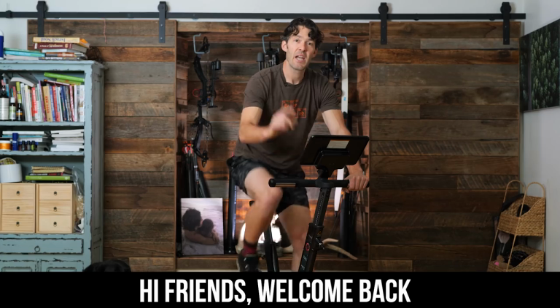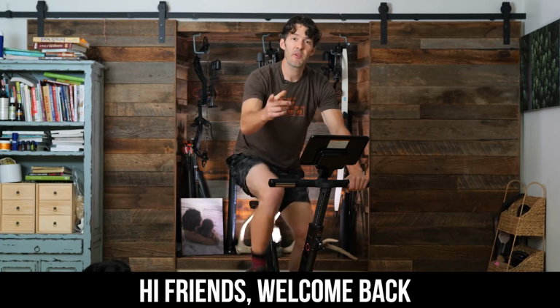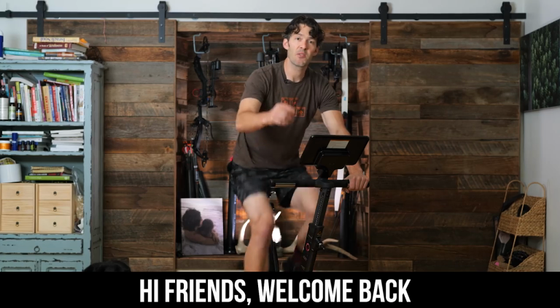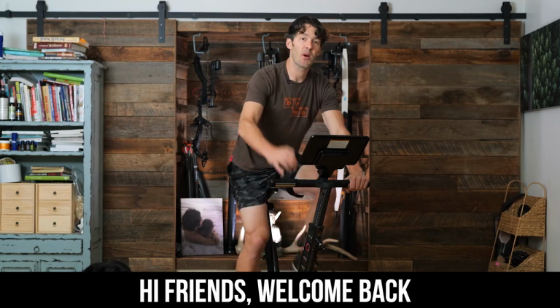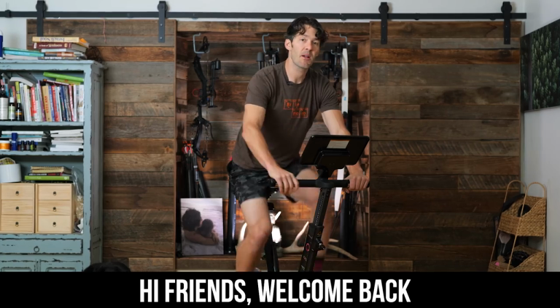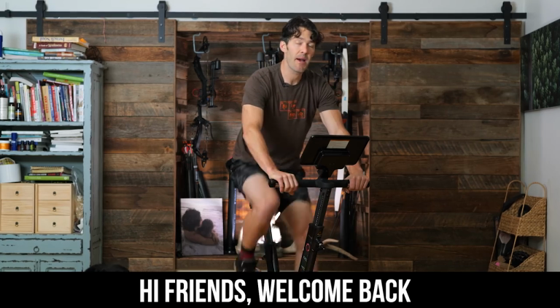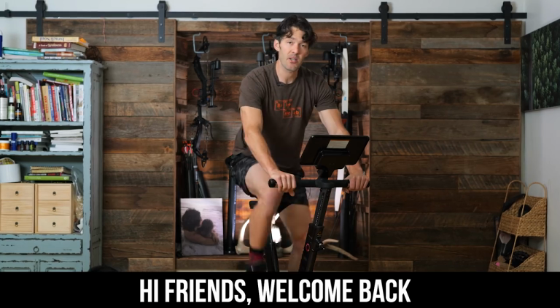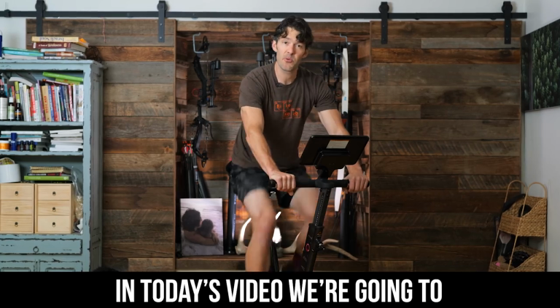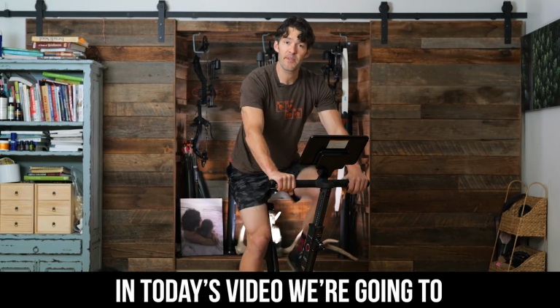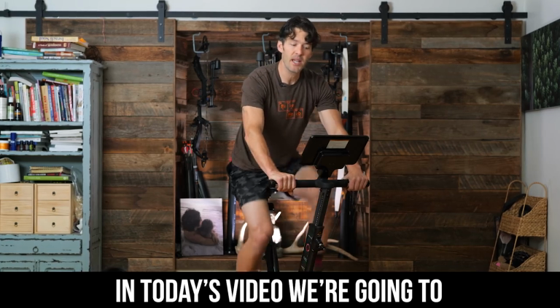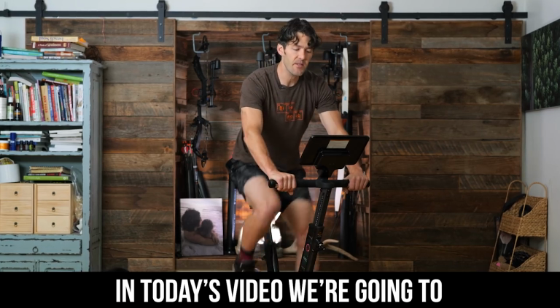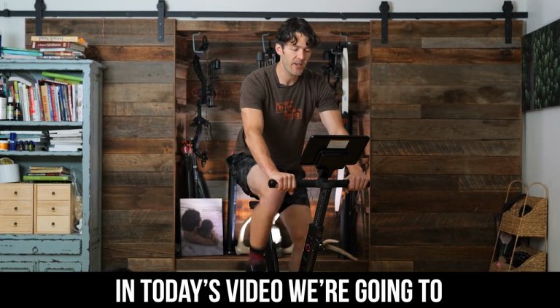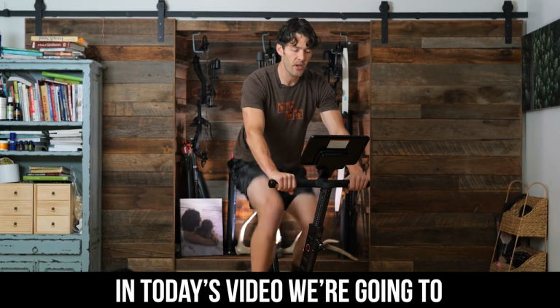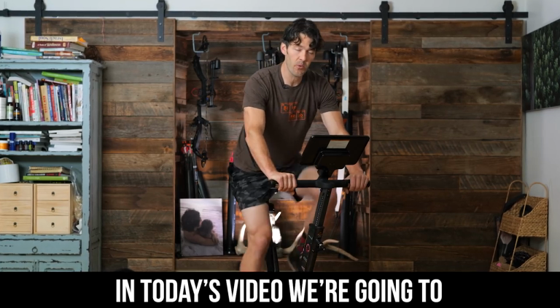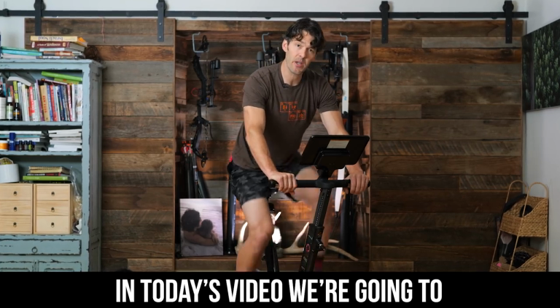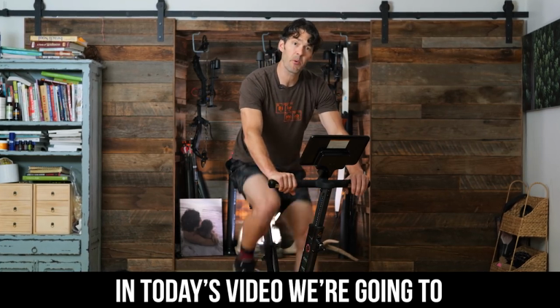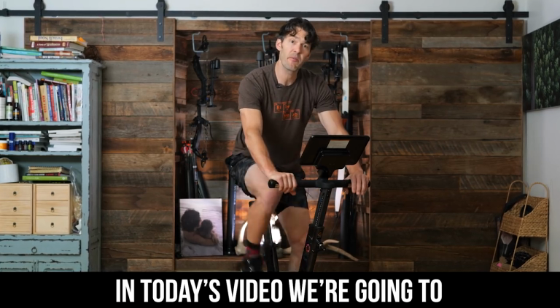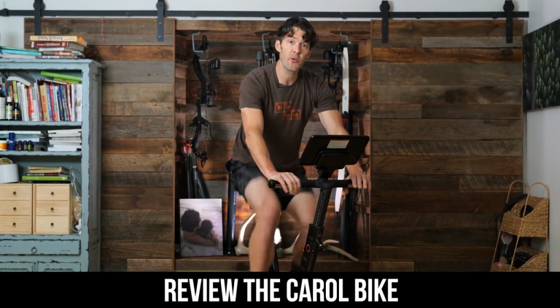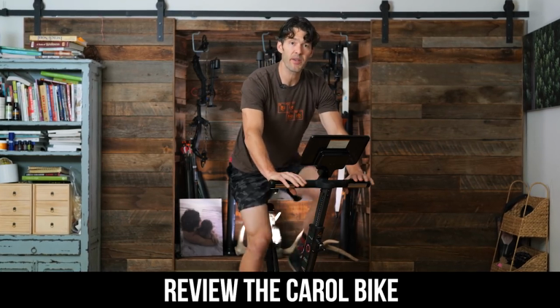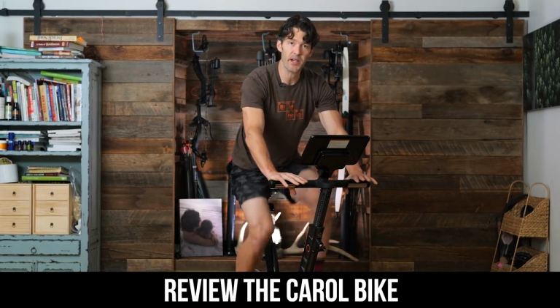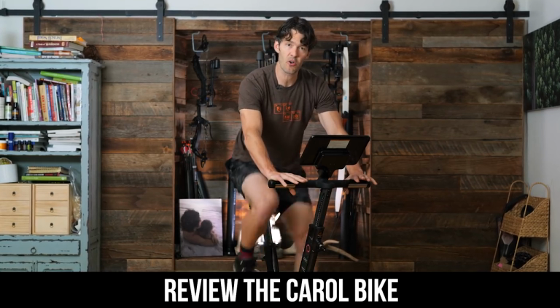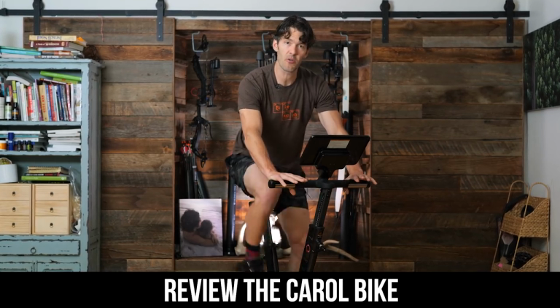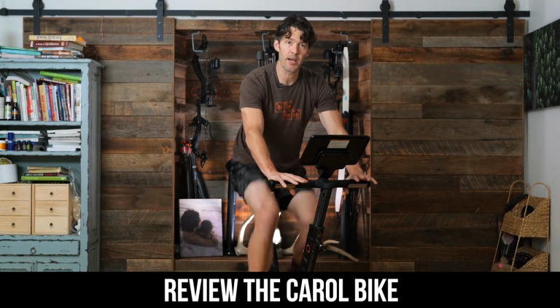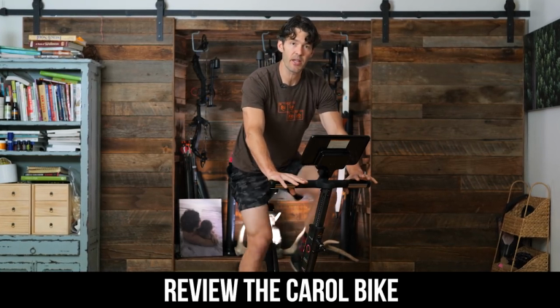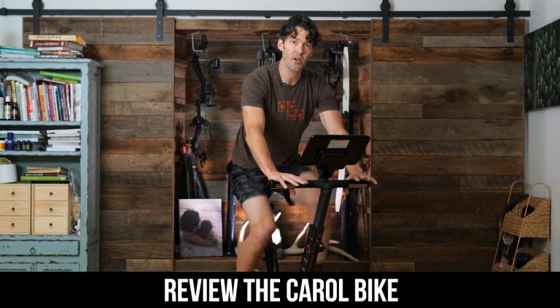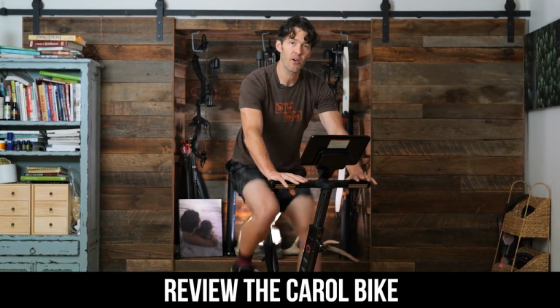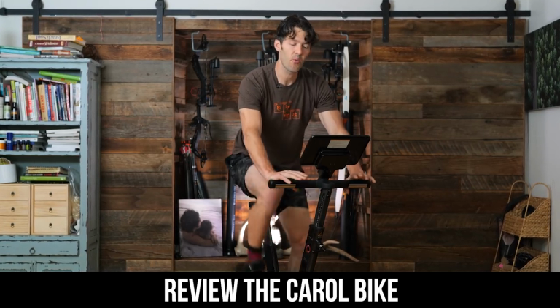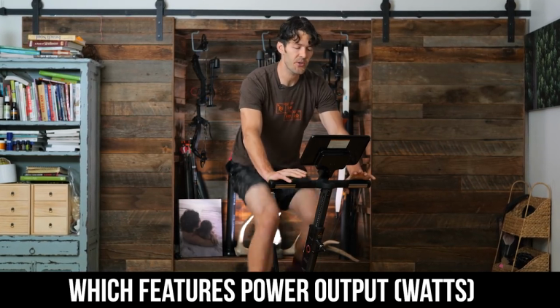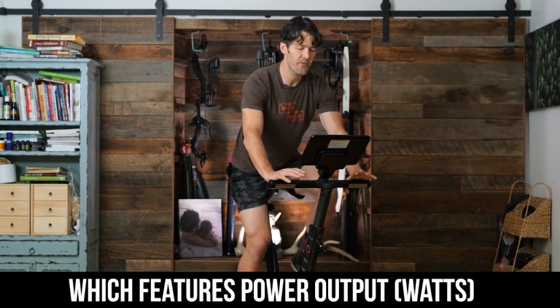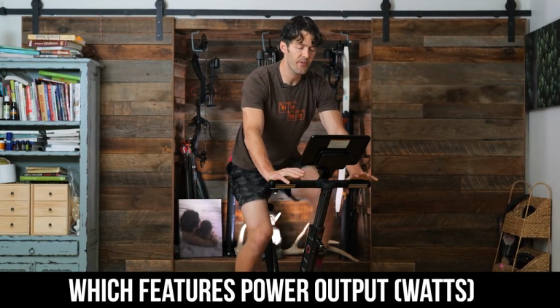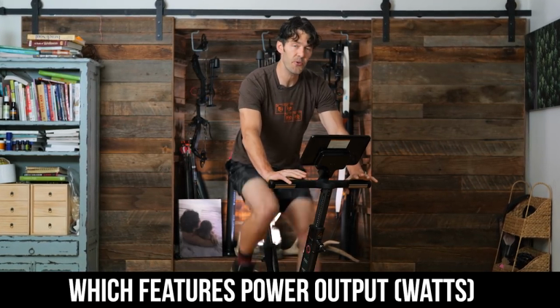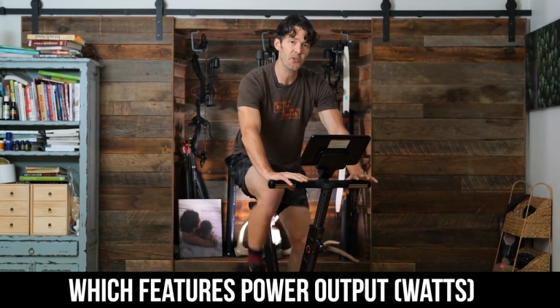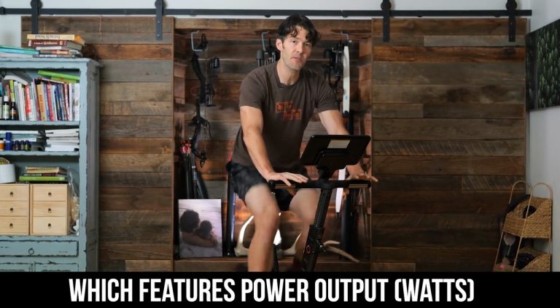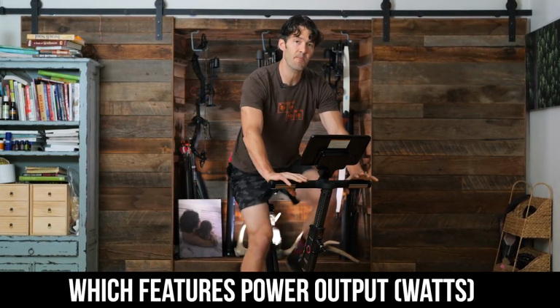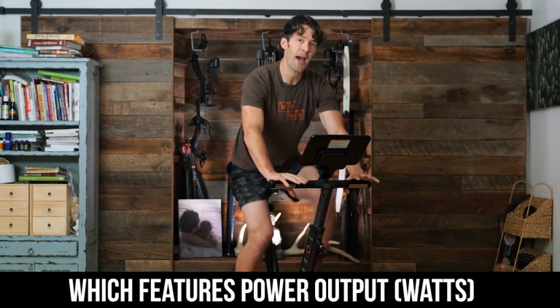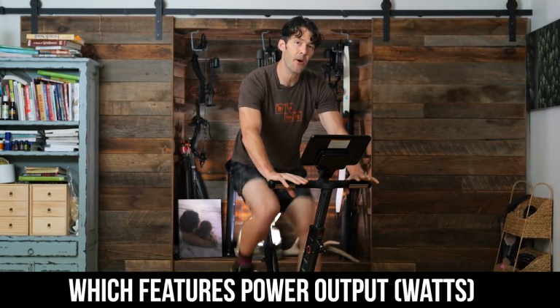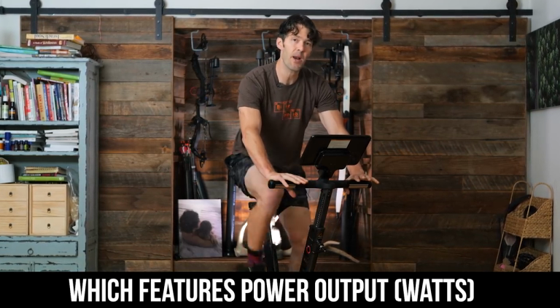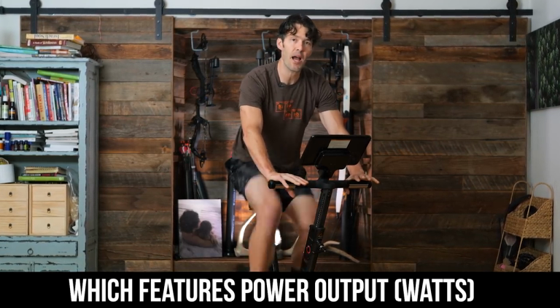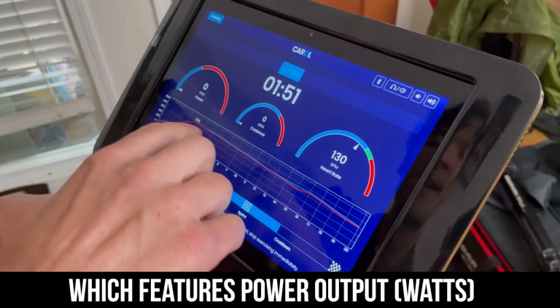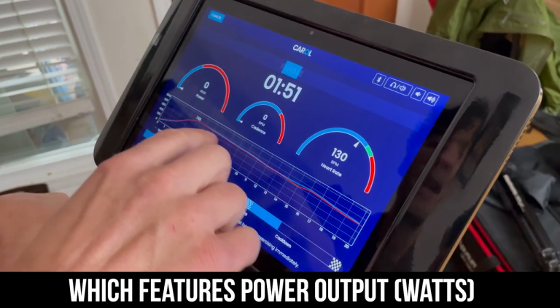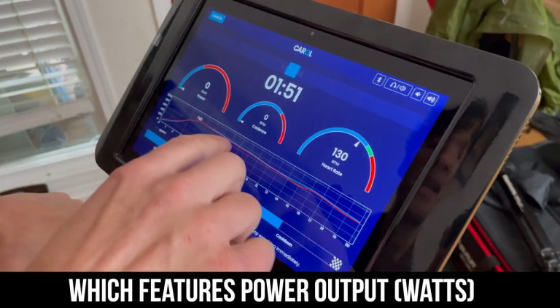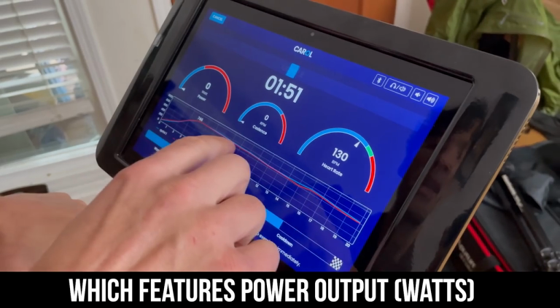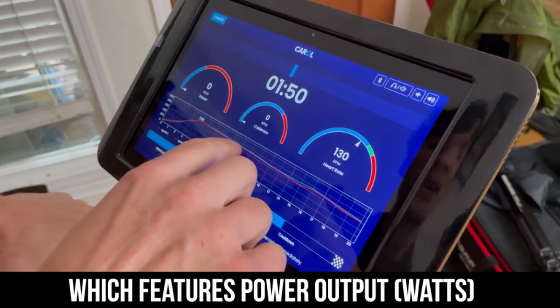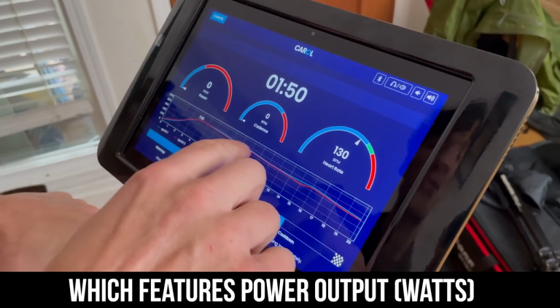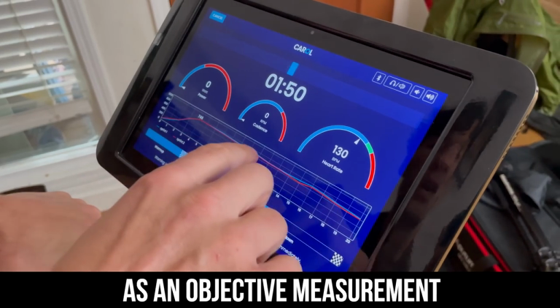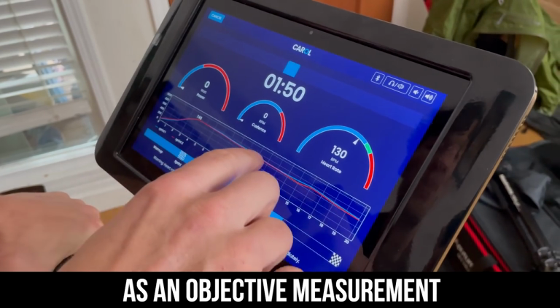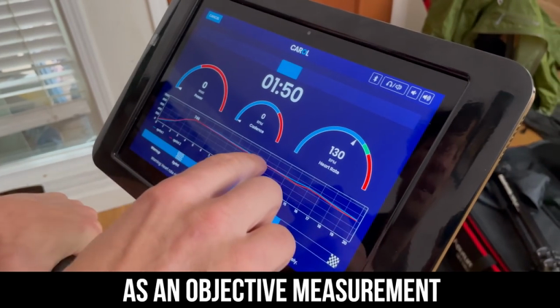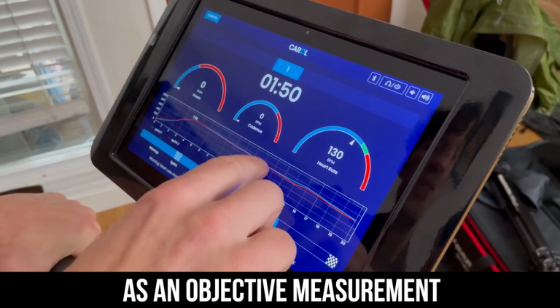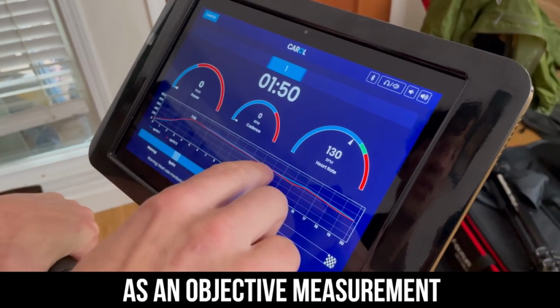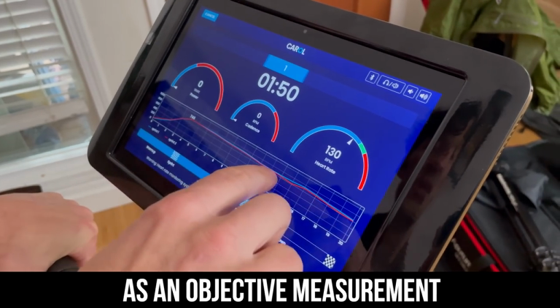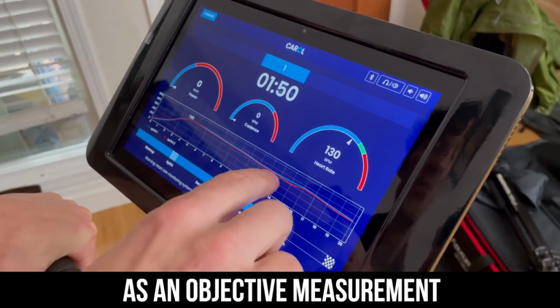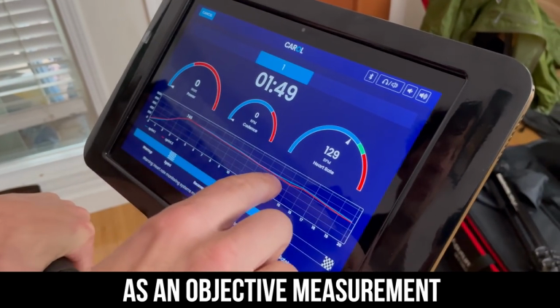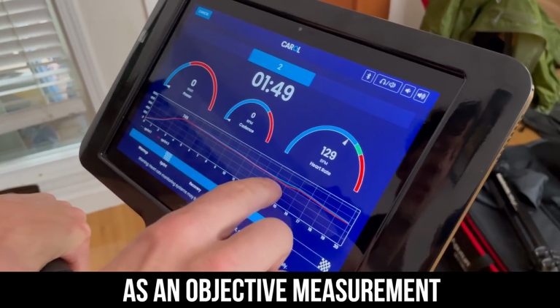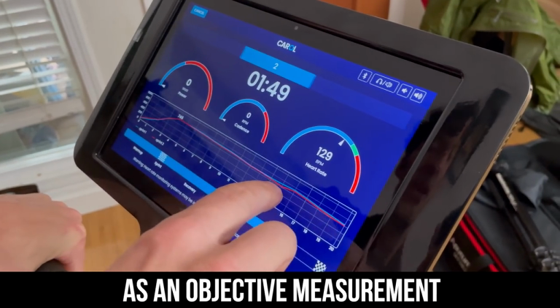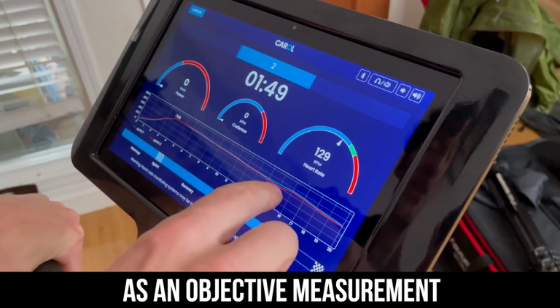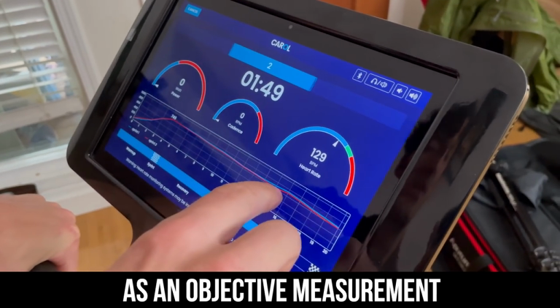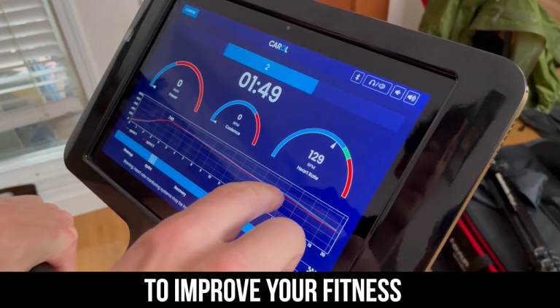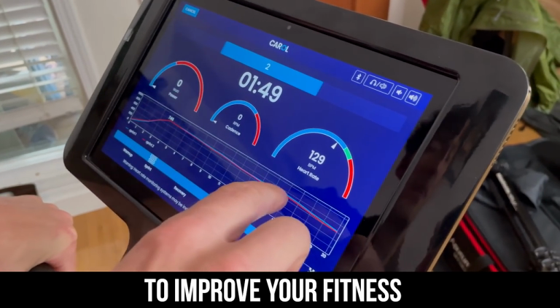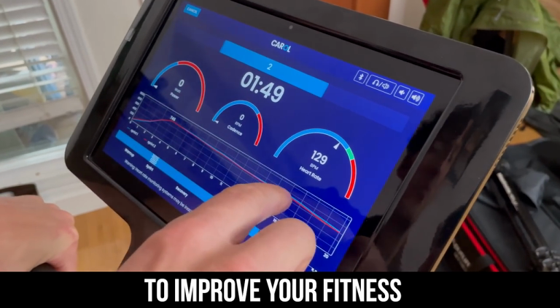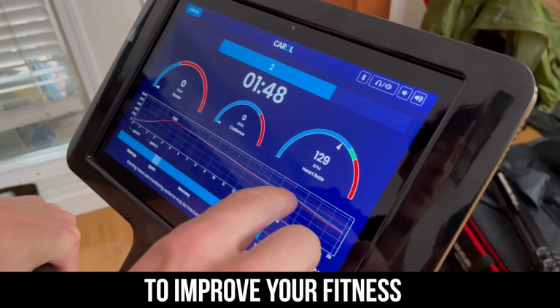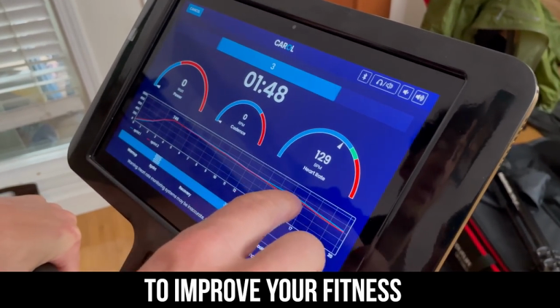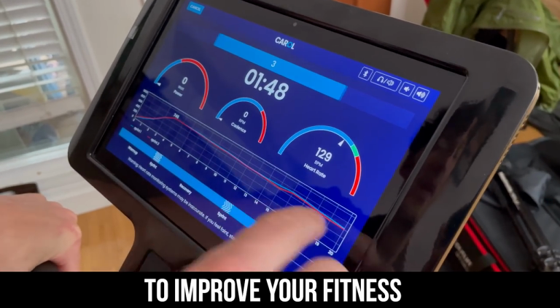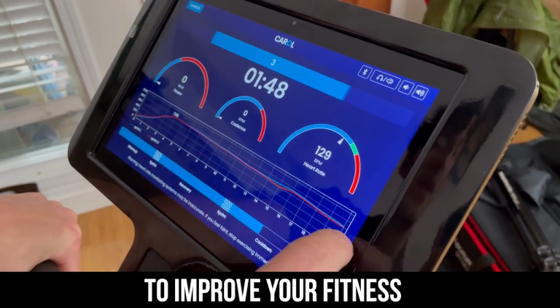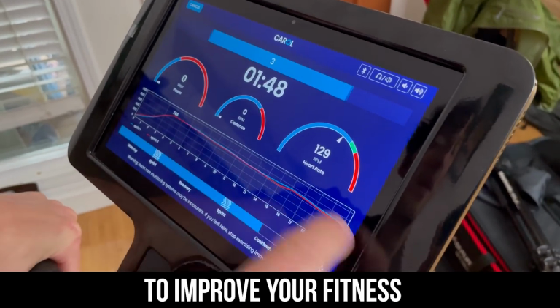Hey friends, welcome back. In today's video, we're going to review the Karo bike, which features power output as an objective measurement to improve your fitness.